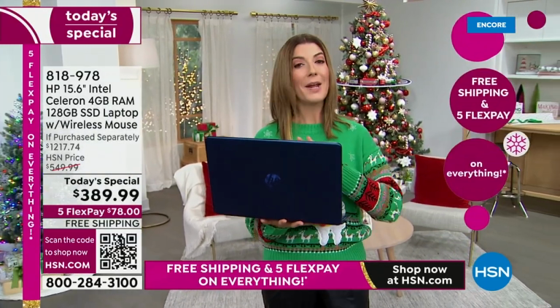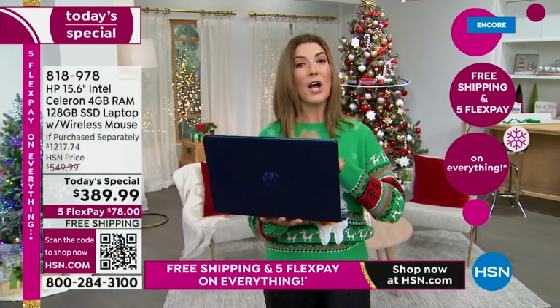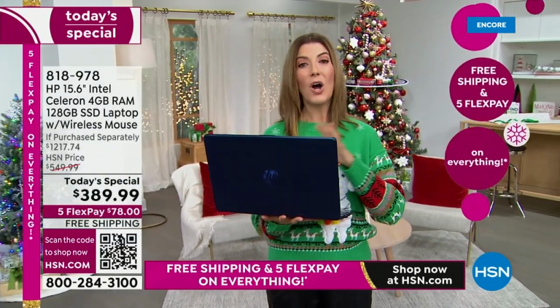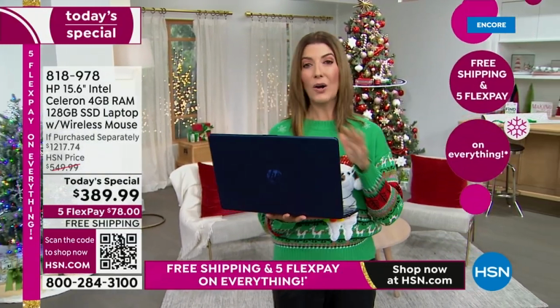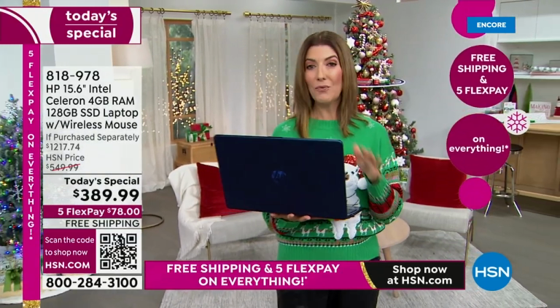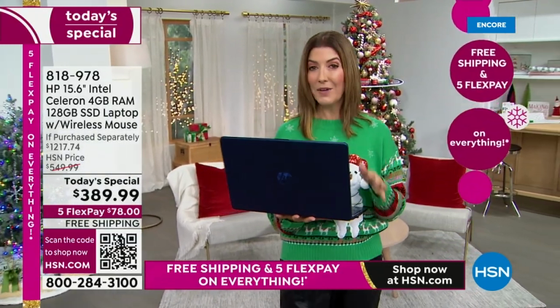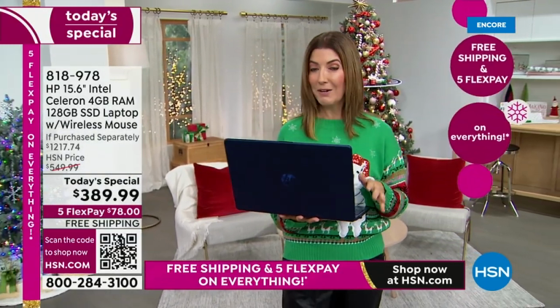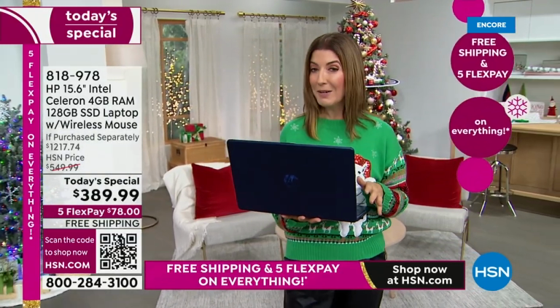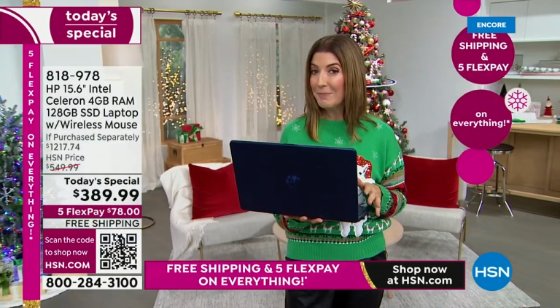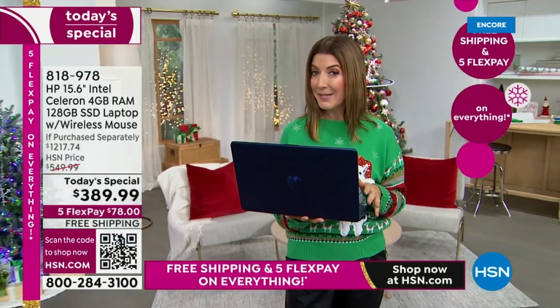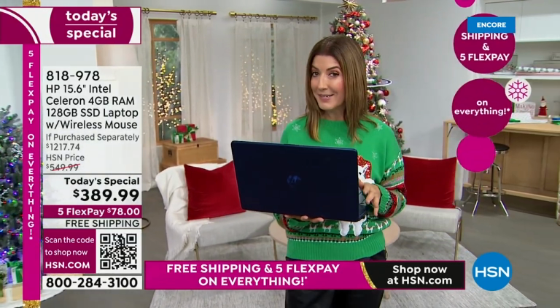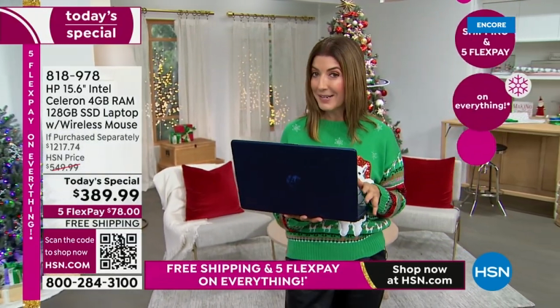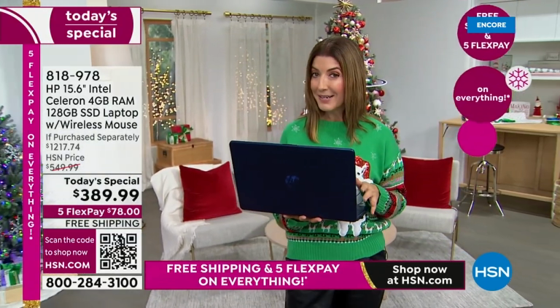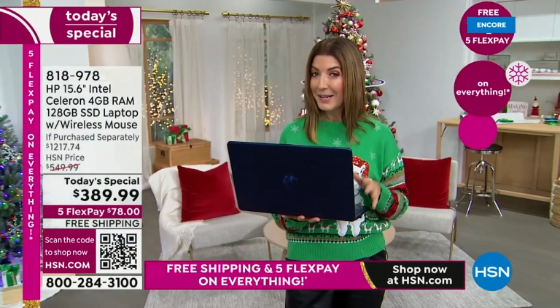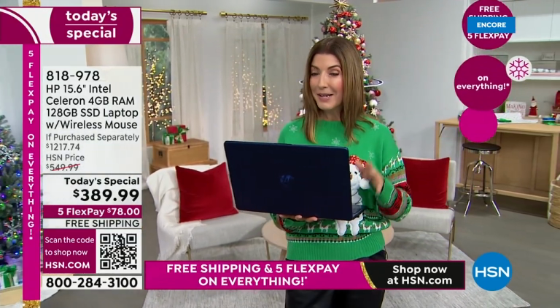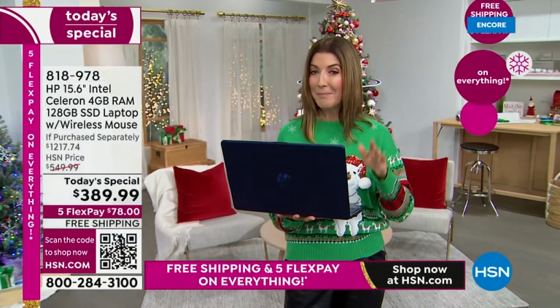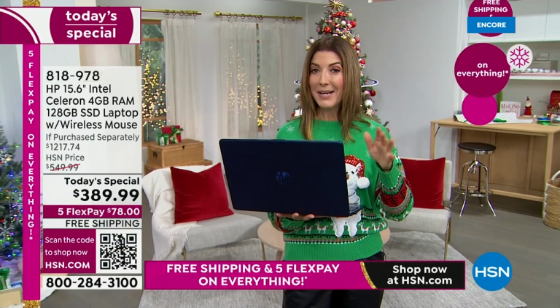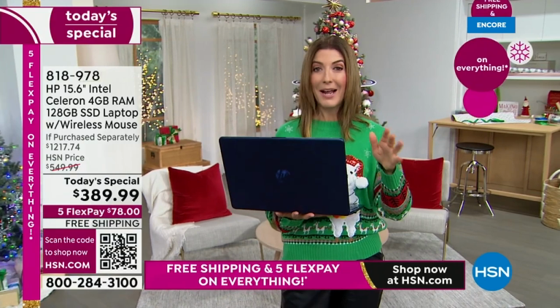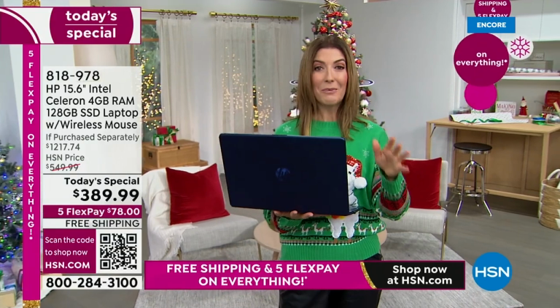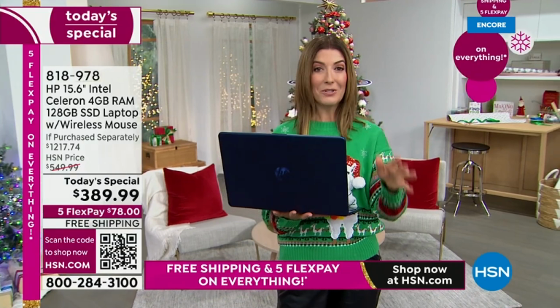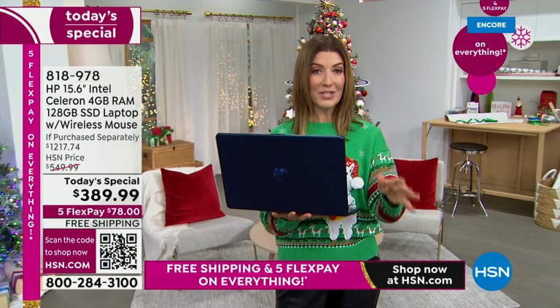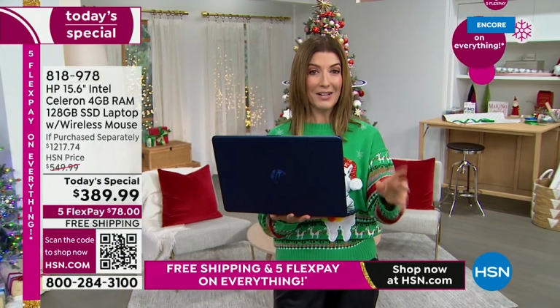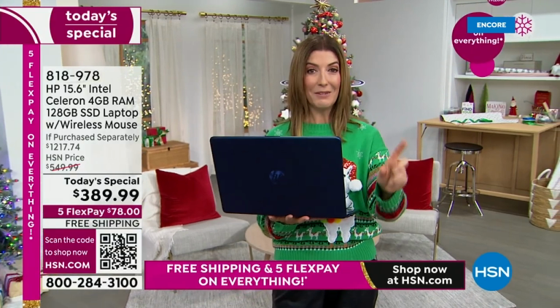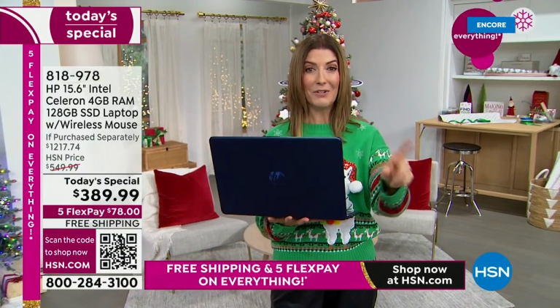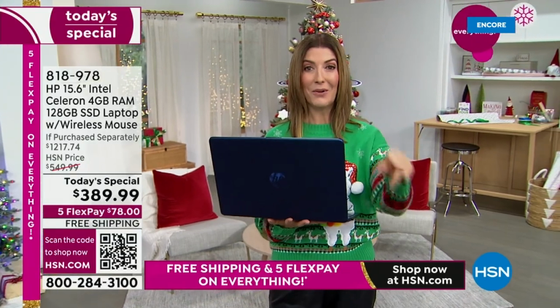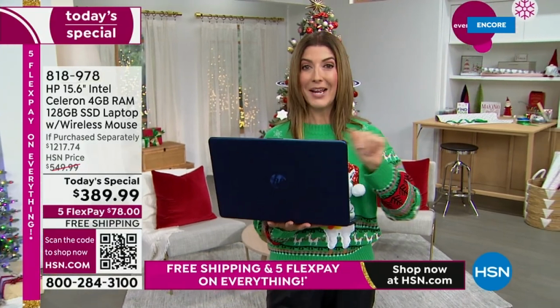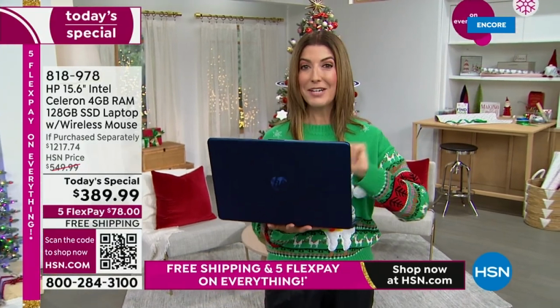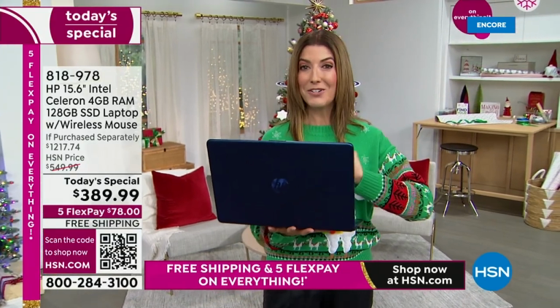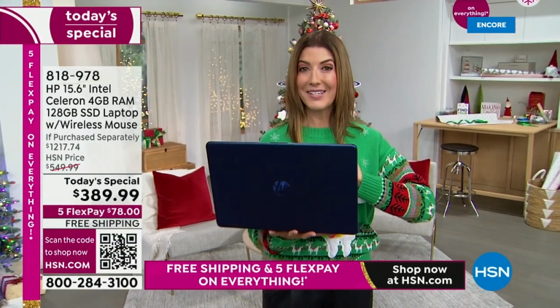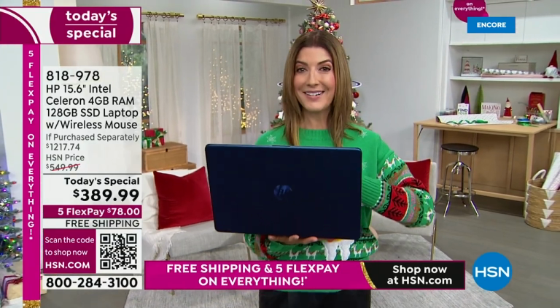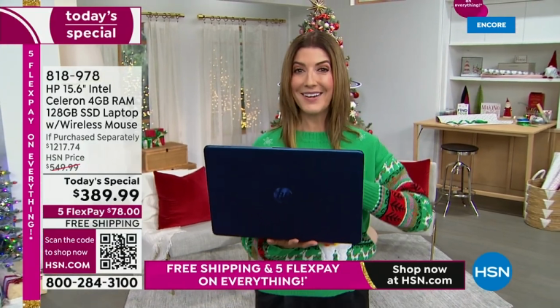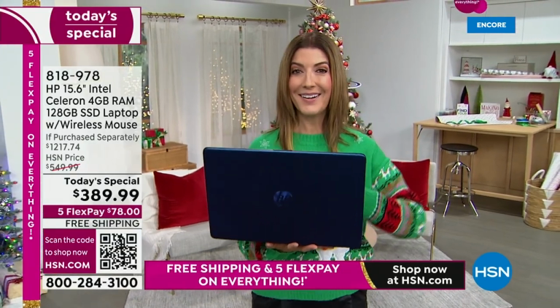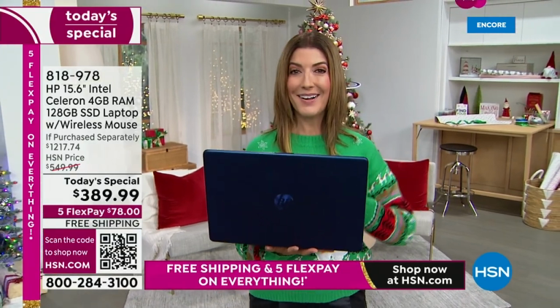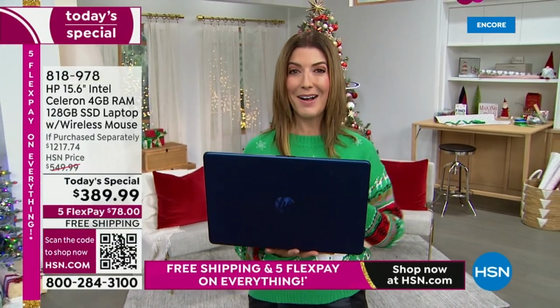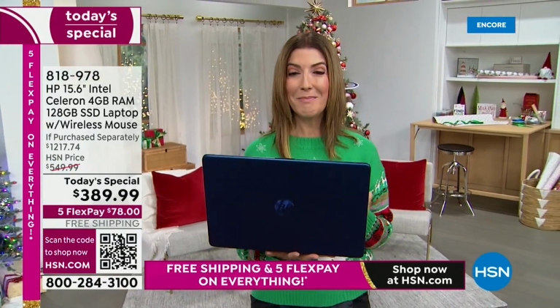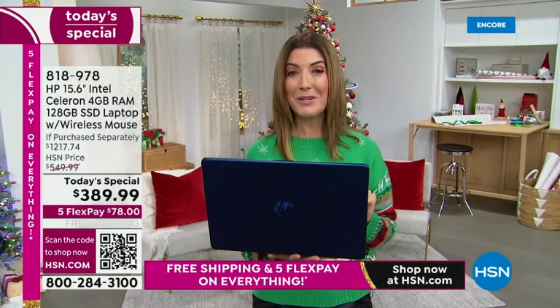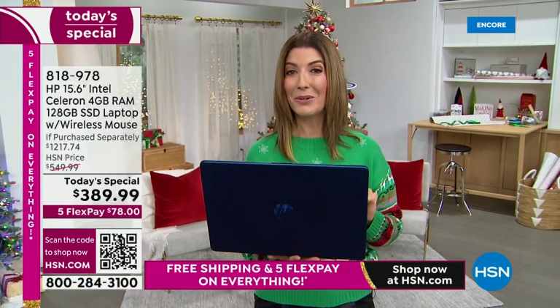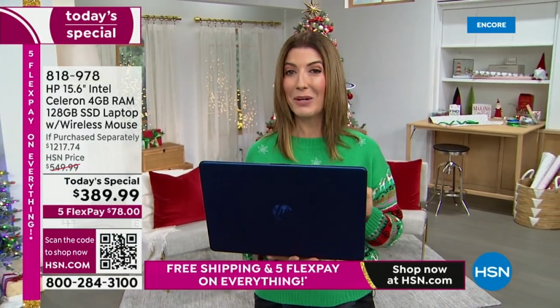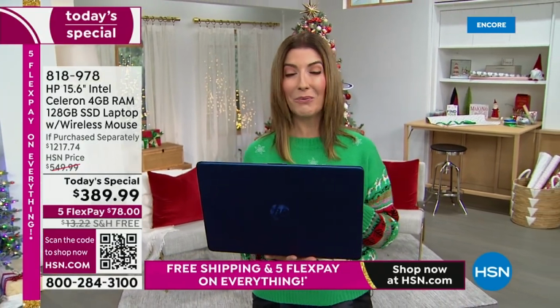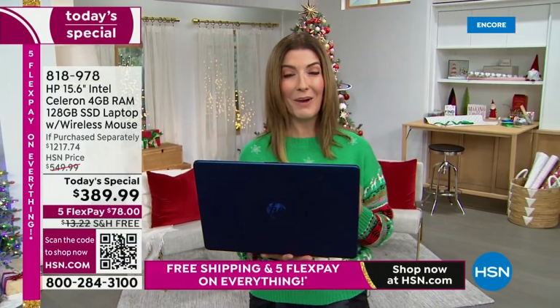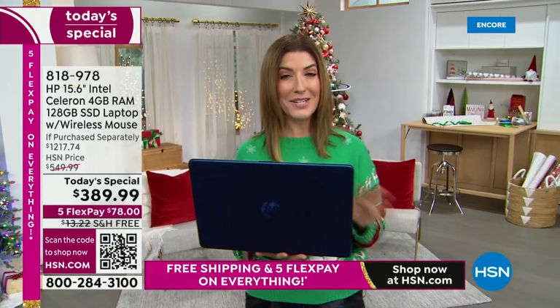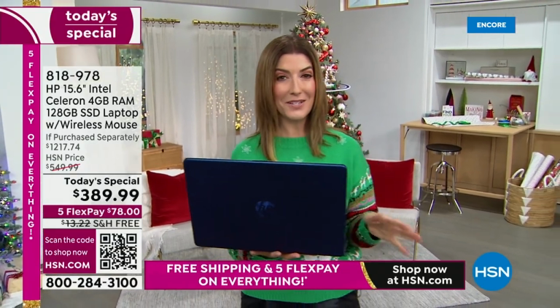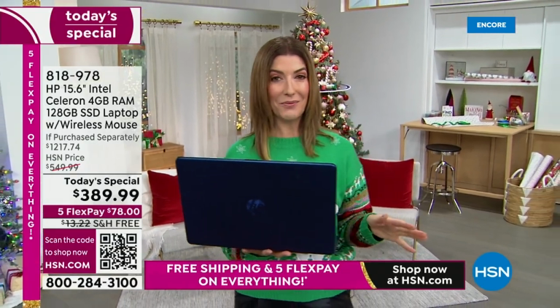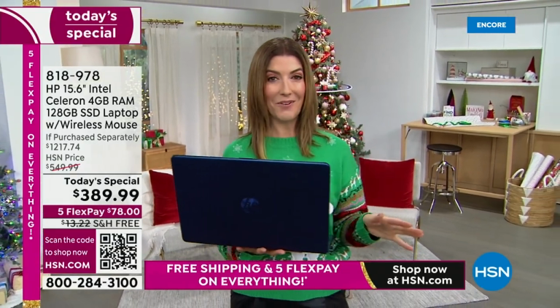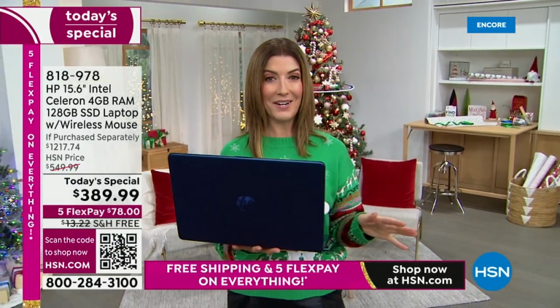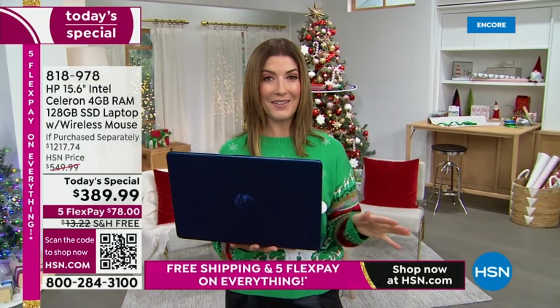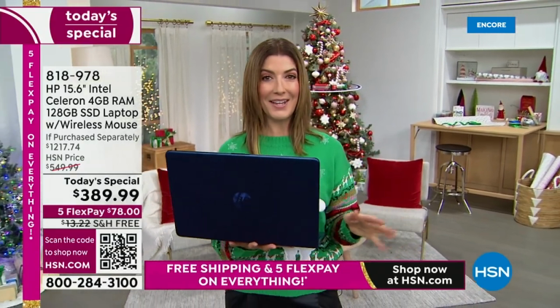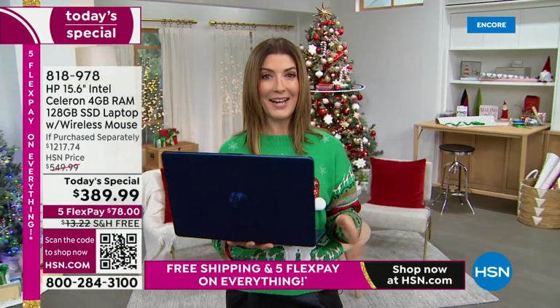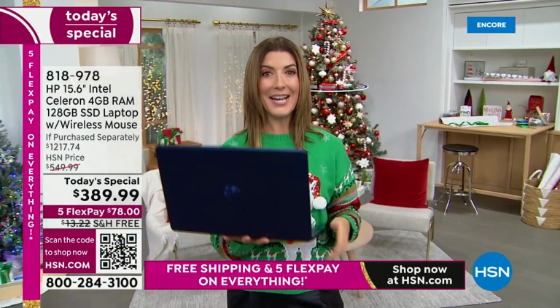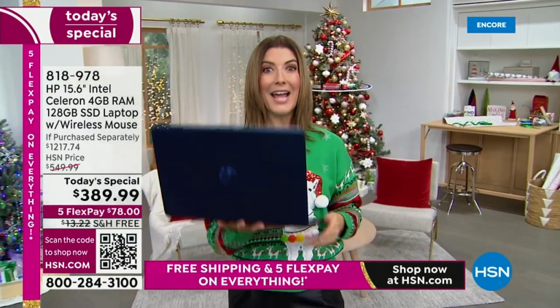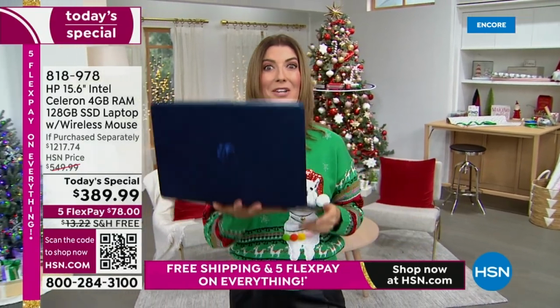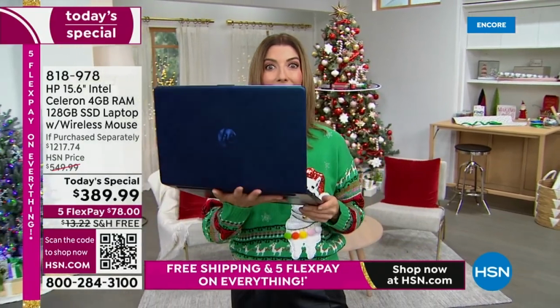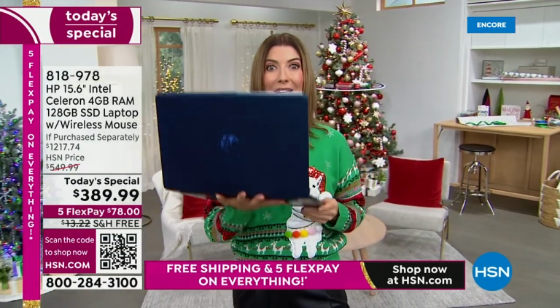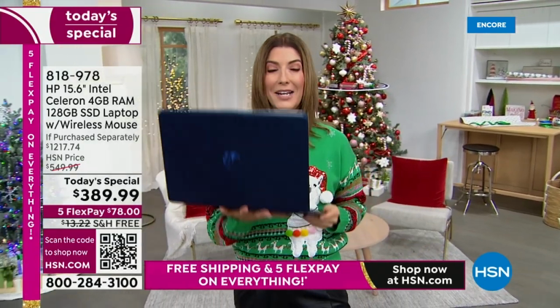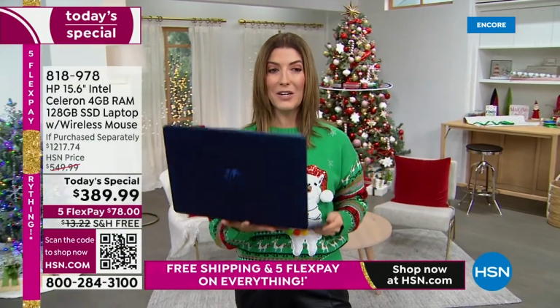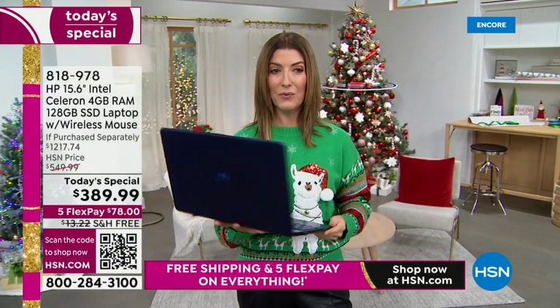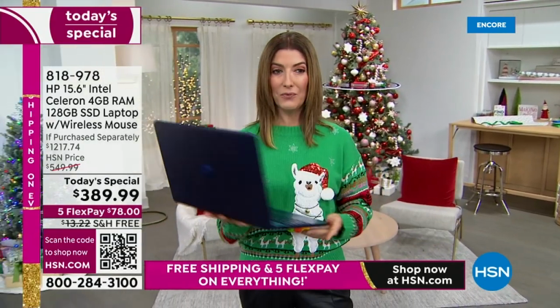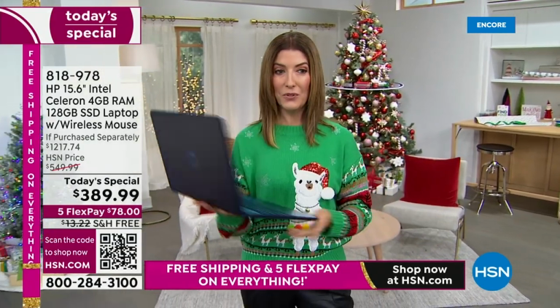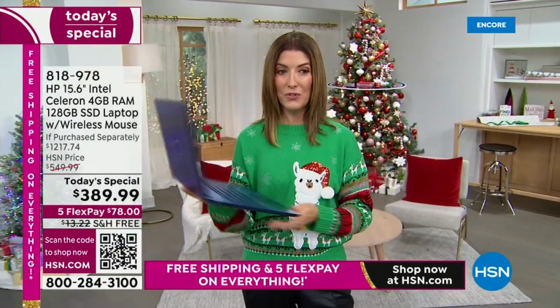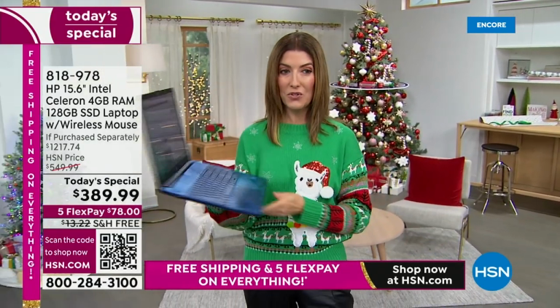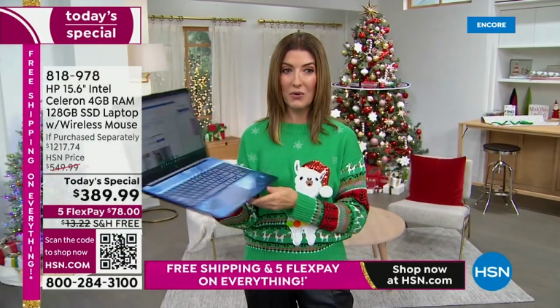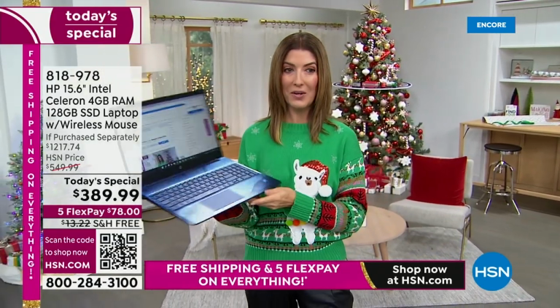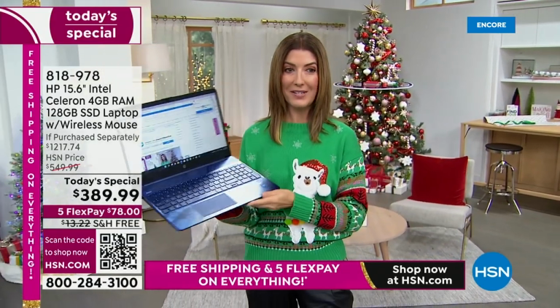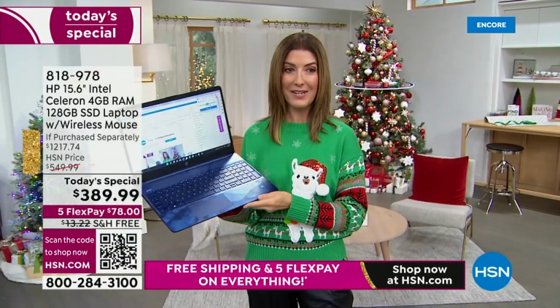Life is too short to be standing in front of your computer waiting and wondering — will it upload, will it open, will it stop stuttering or buffering? This is your life — you need a great computer to do it. If you go to hsn.com, you'll get right to the front of the line and get your first choice of color.